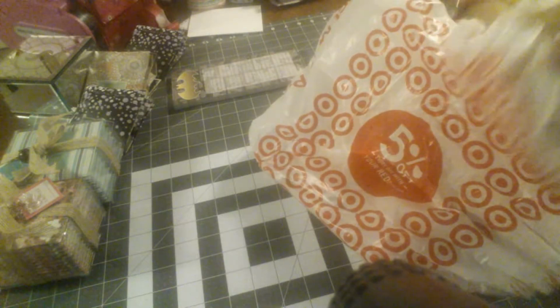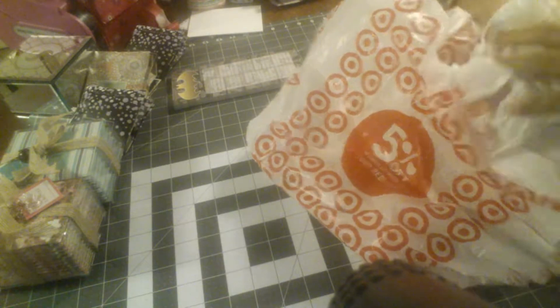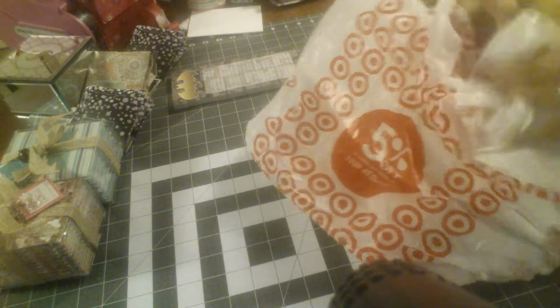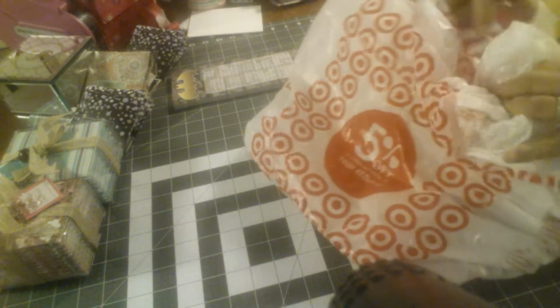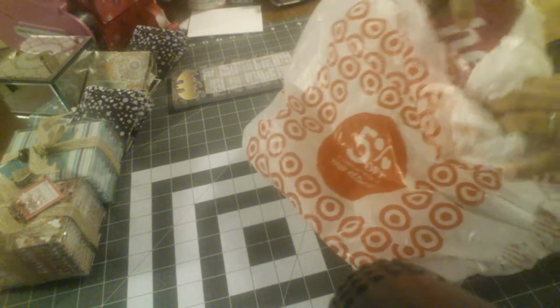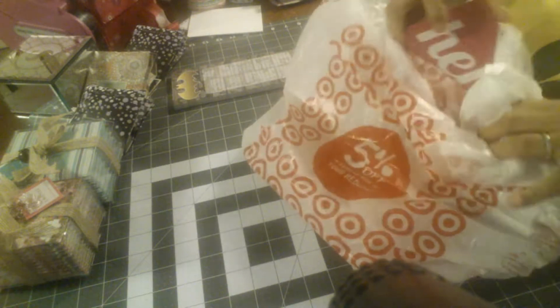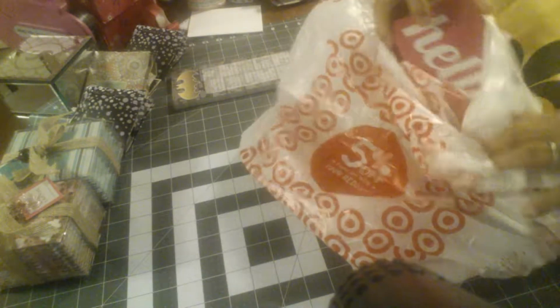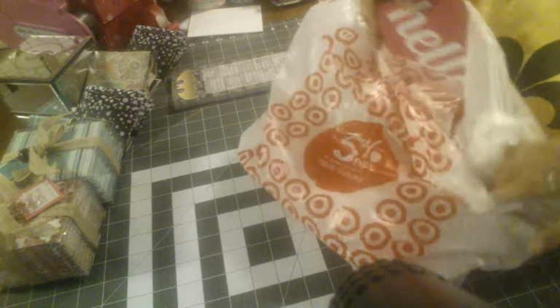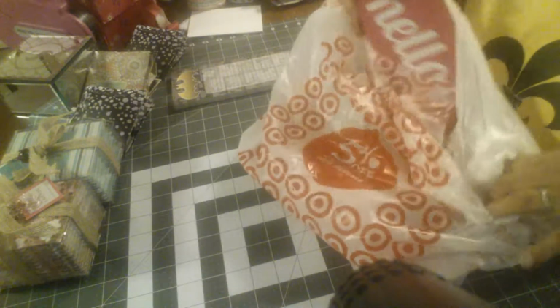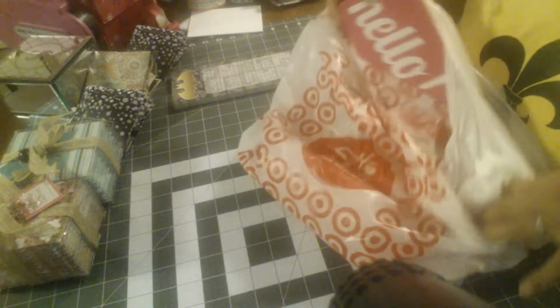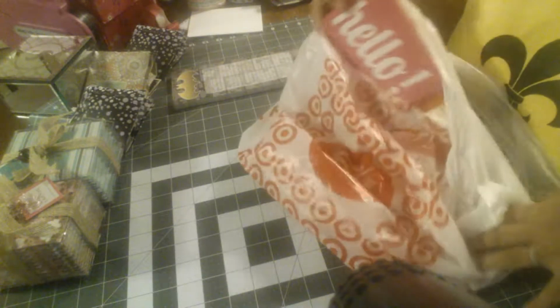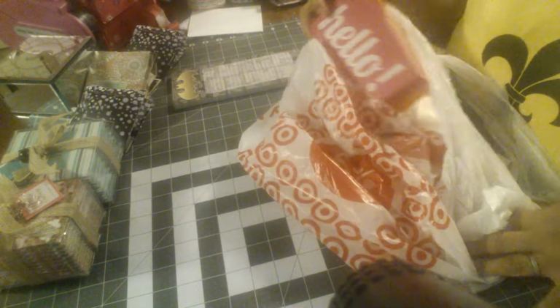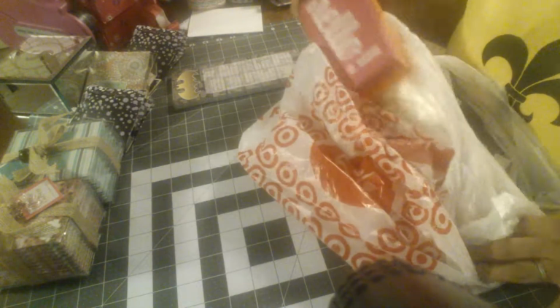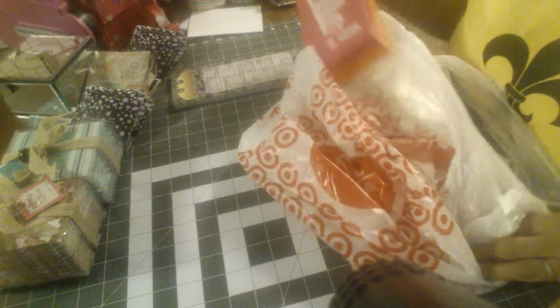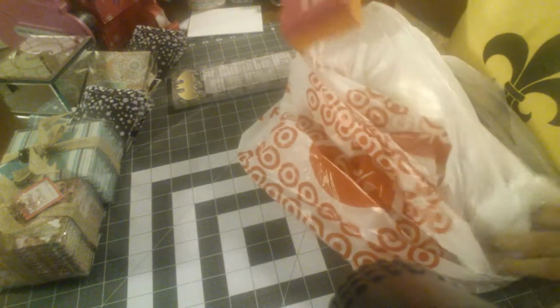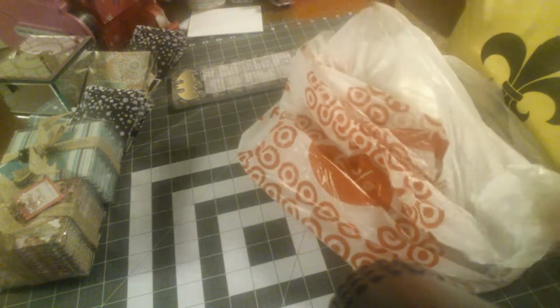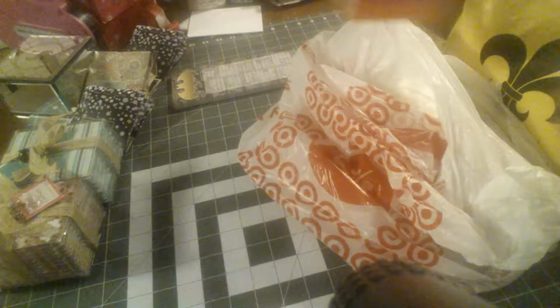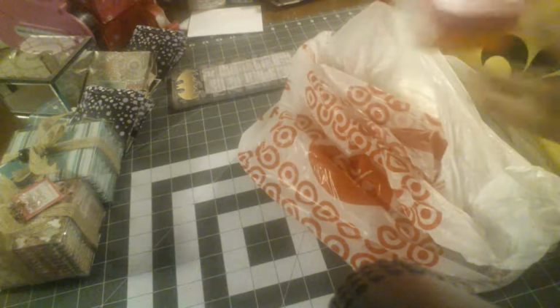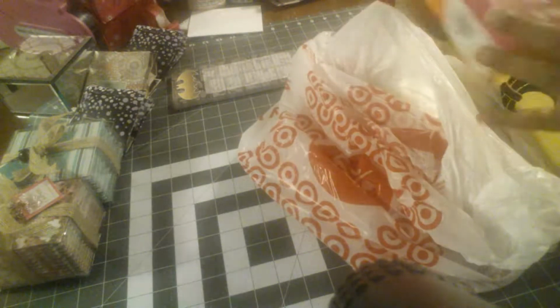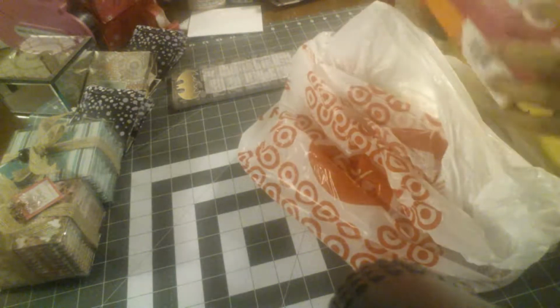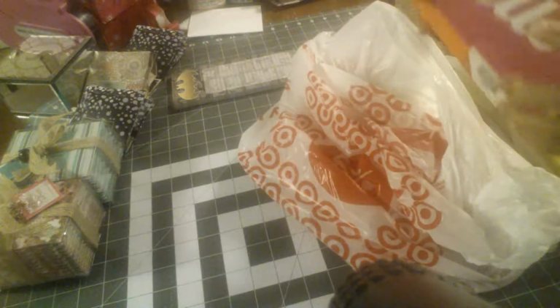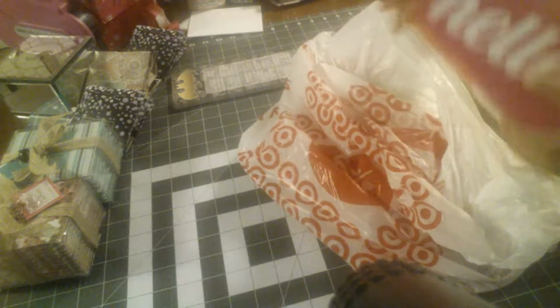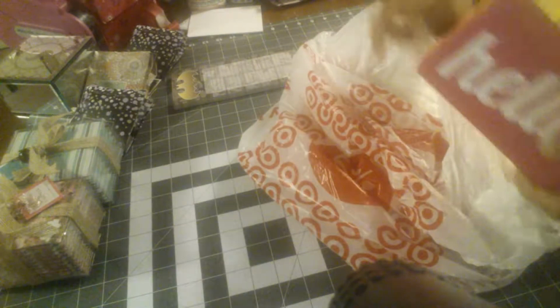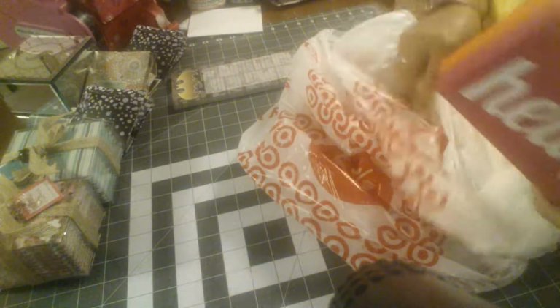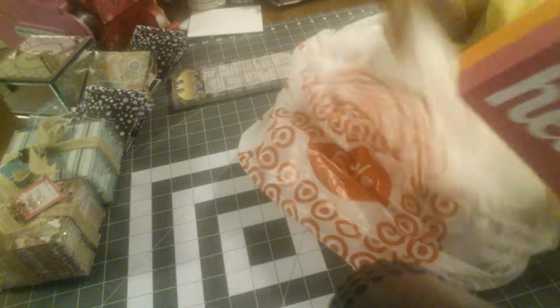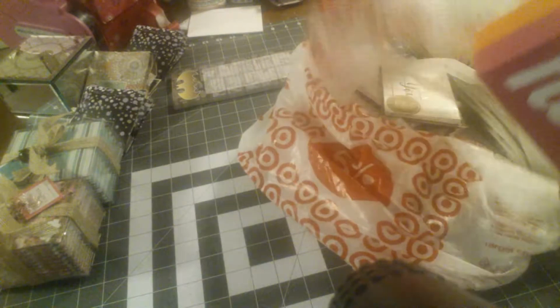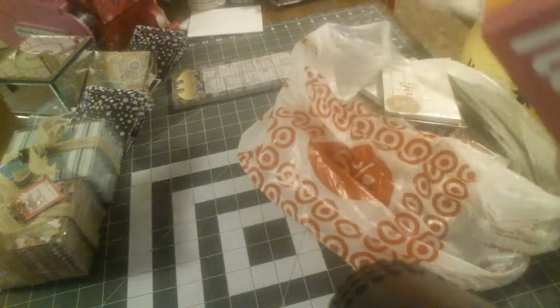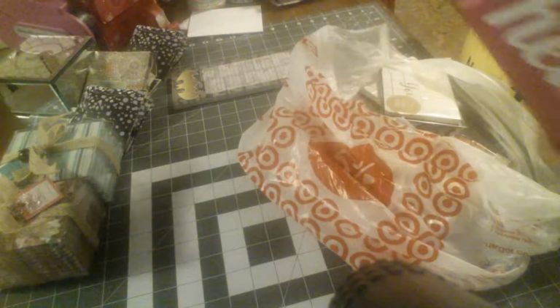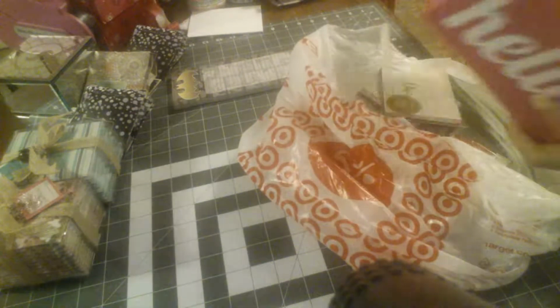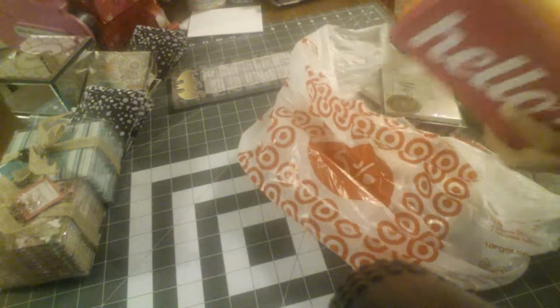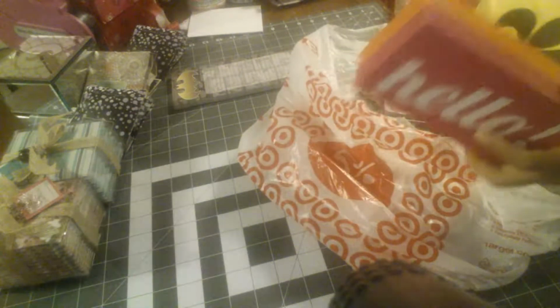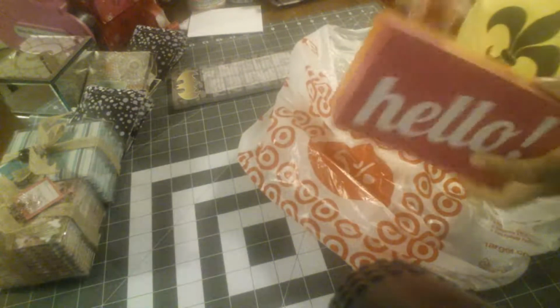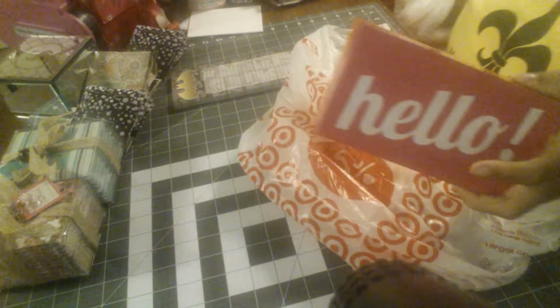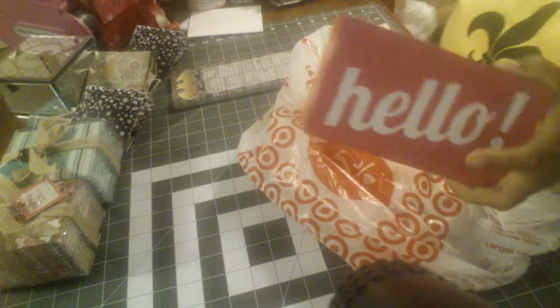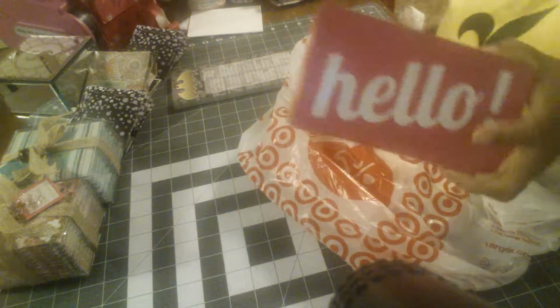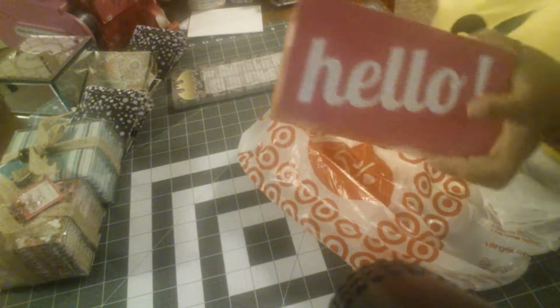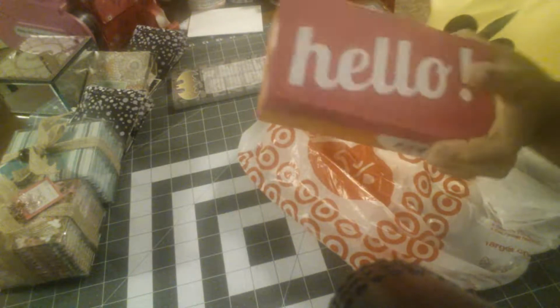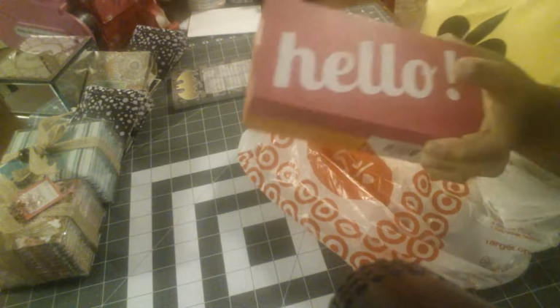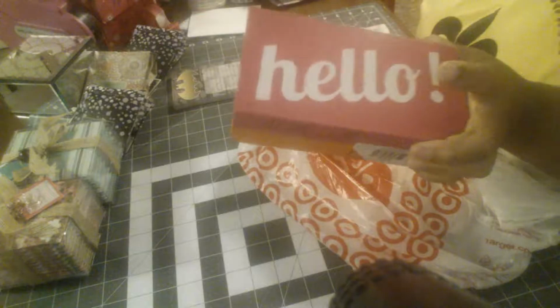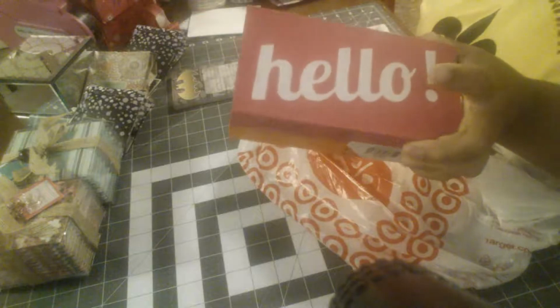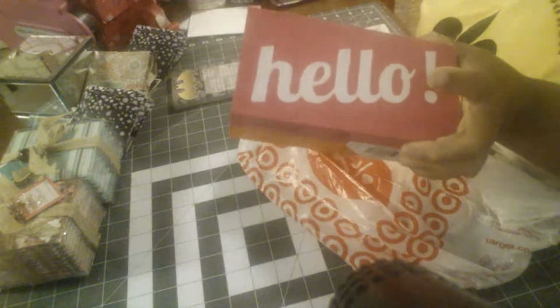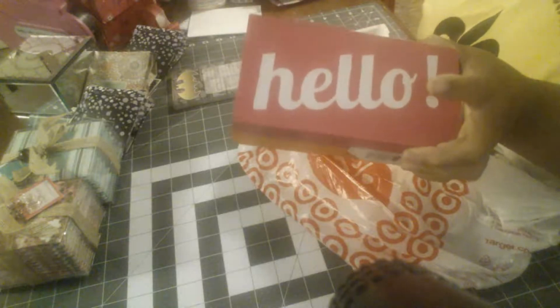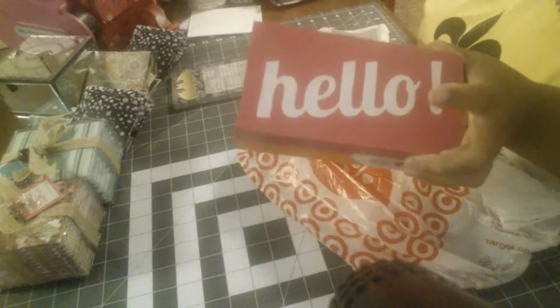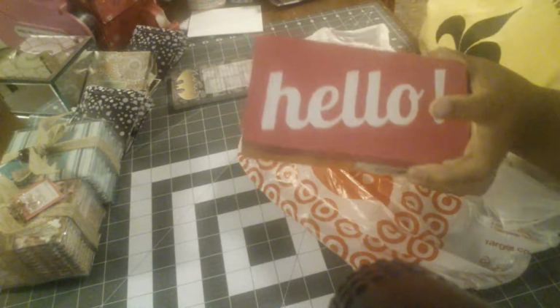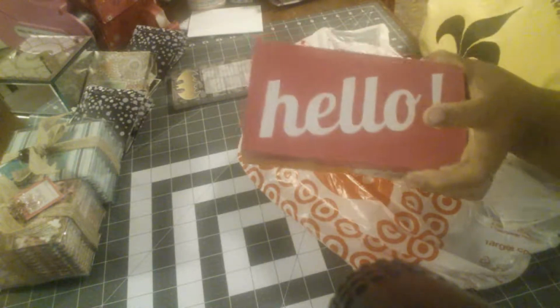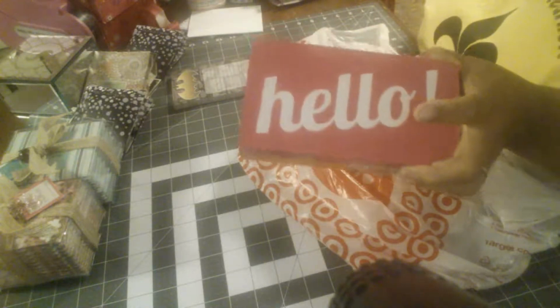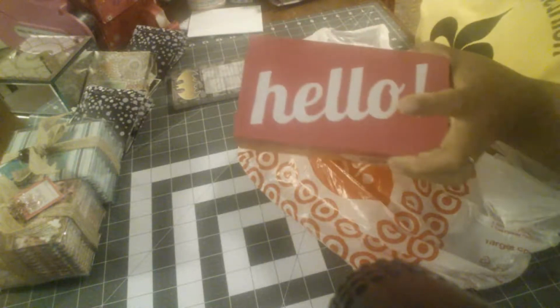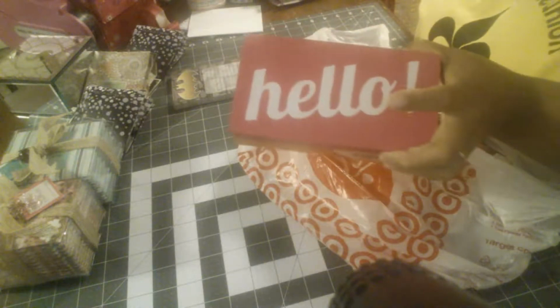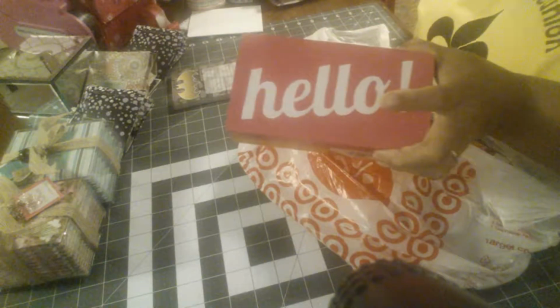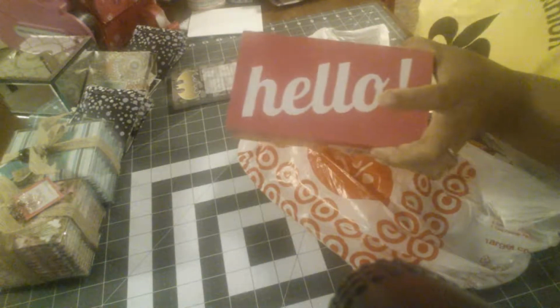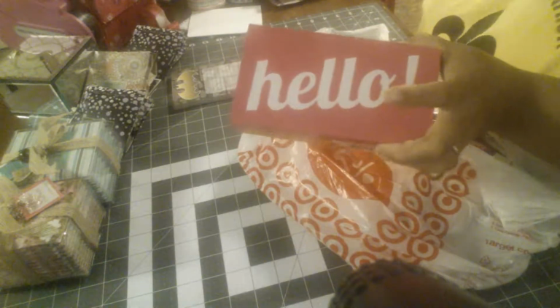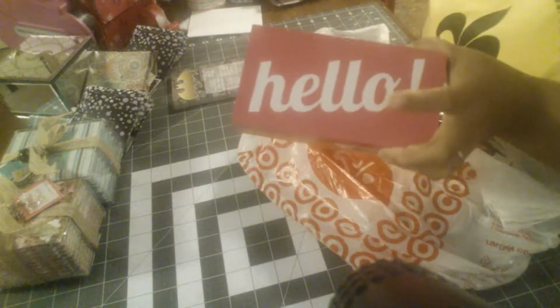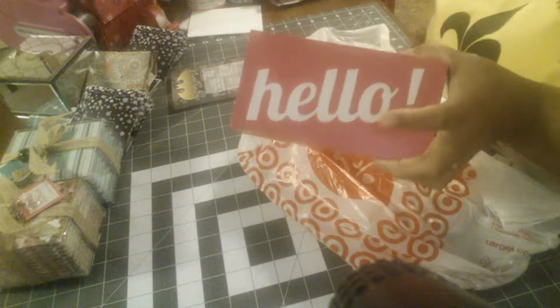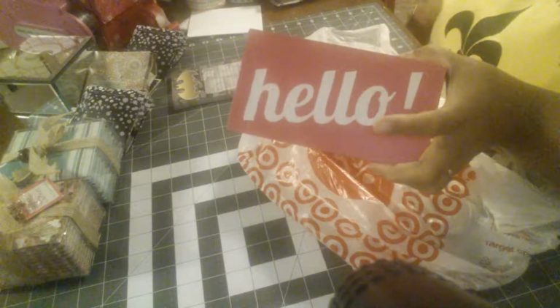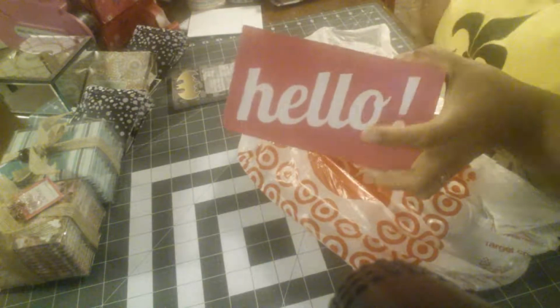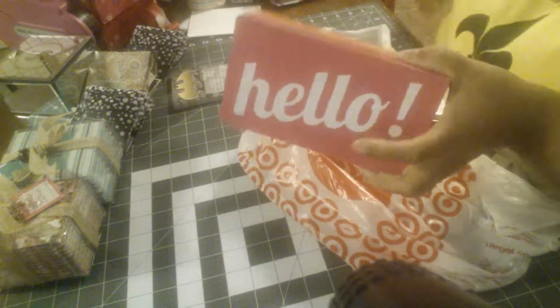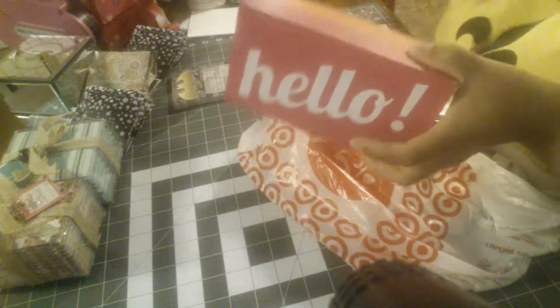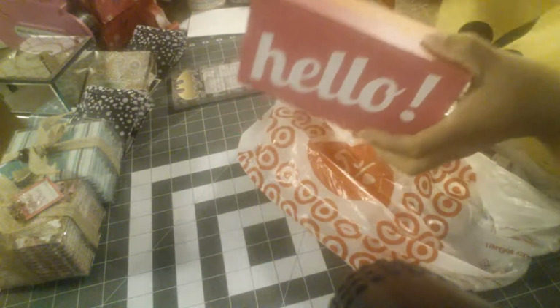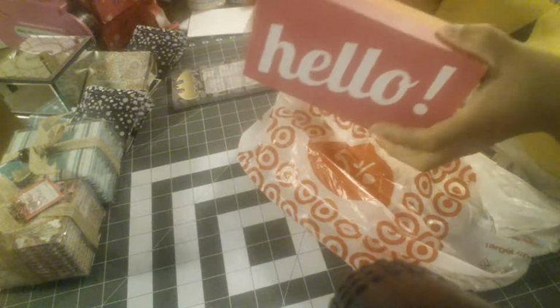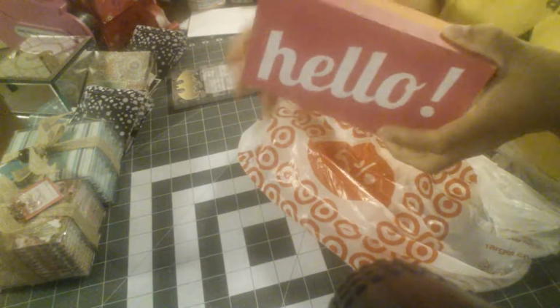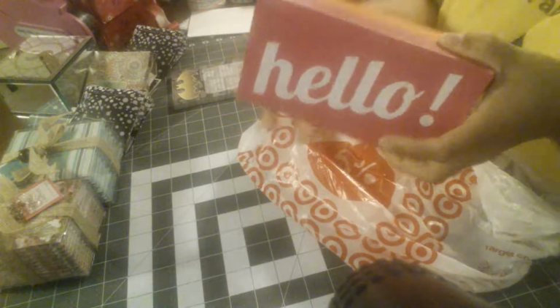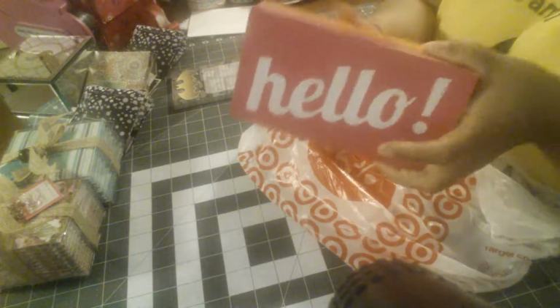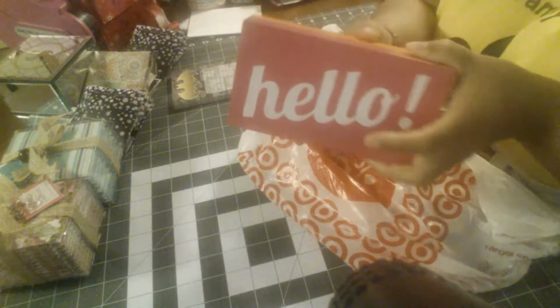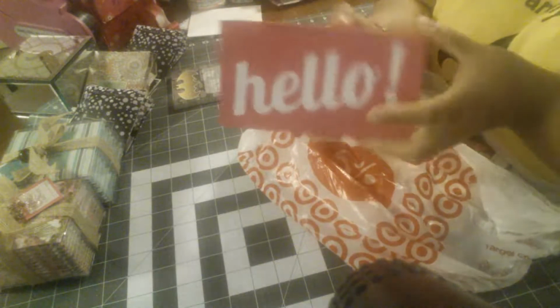I got these for room decor. It says 'hello' — it's pink — and then the other side says 'goodbye' in orange. My room will probably show the pink 'hello' sign.